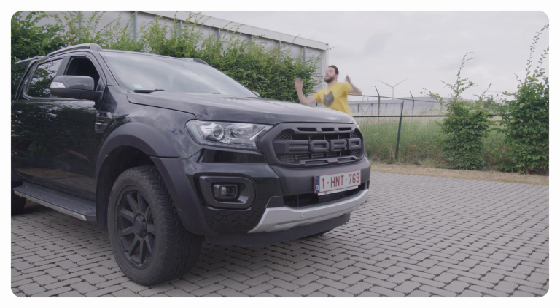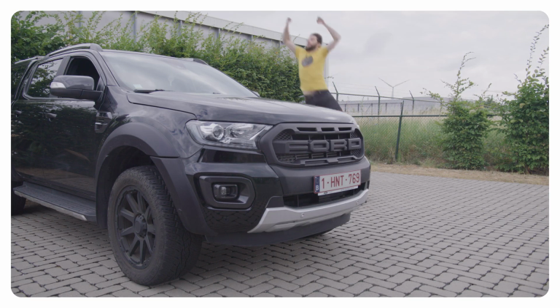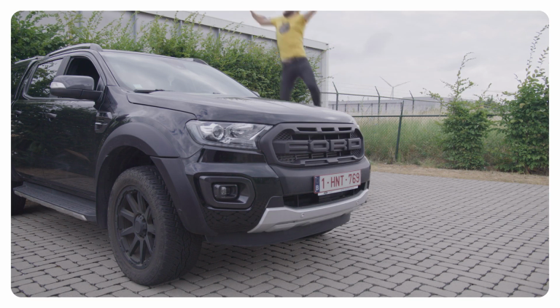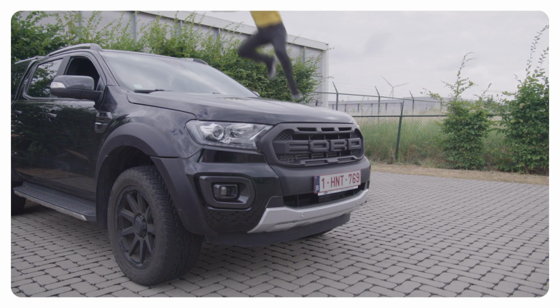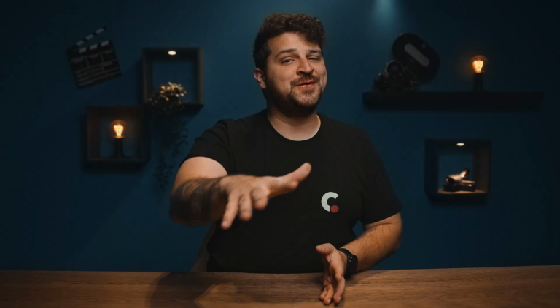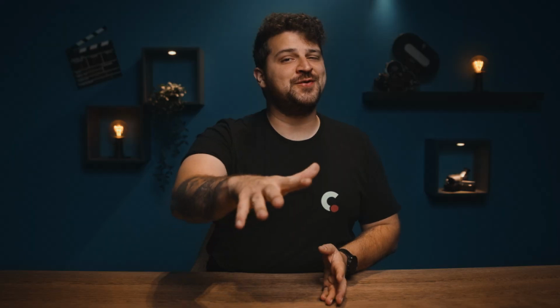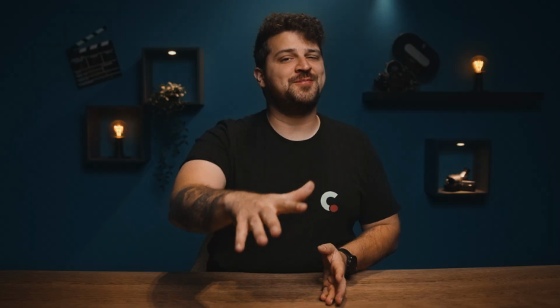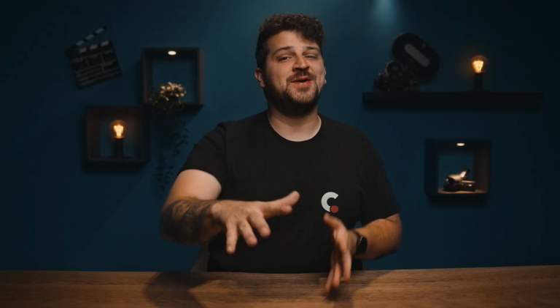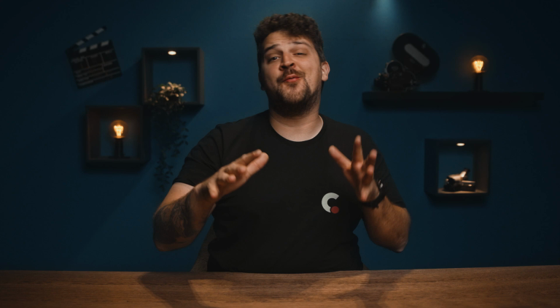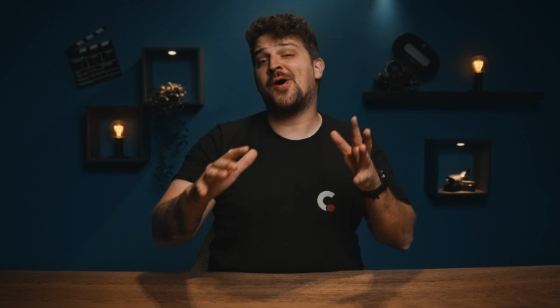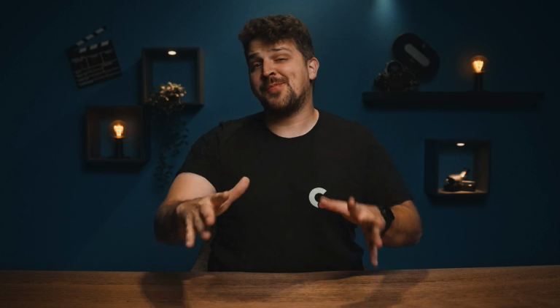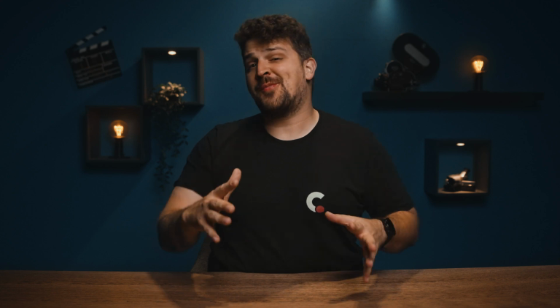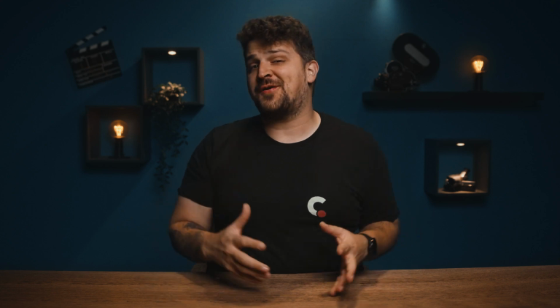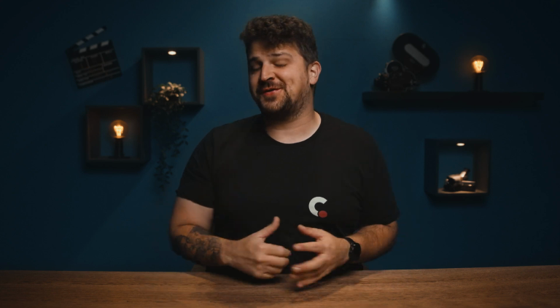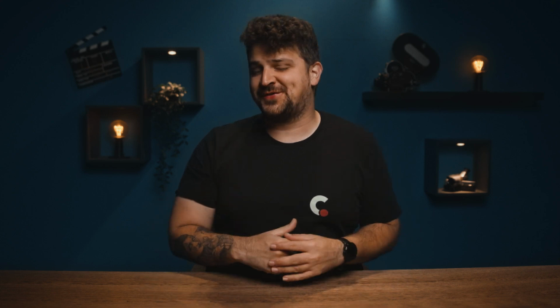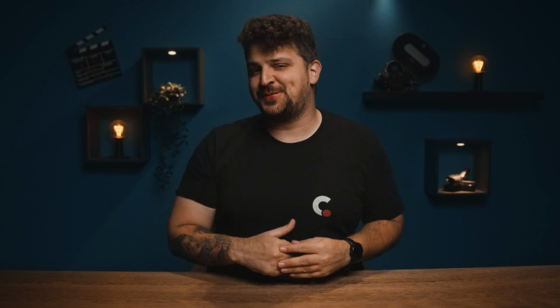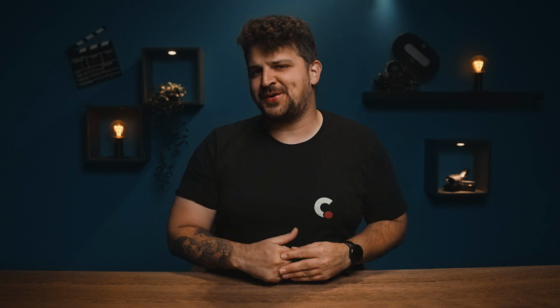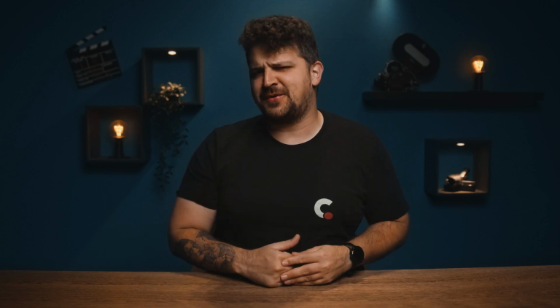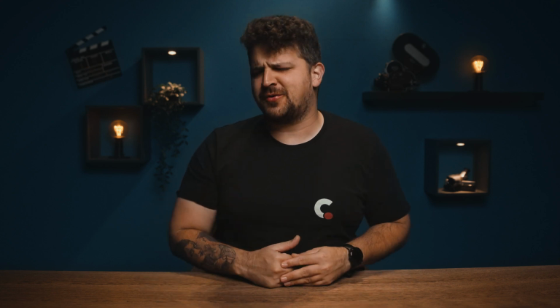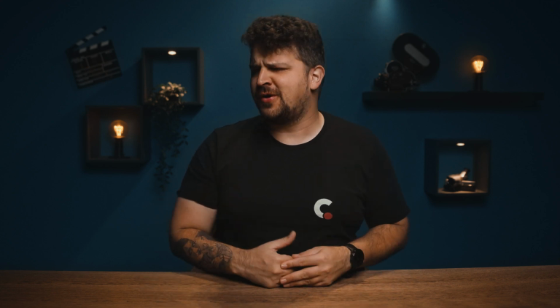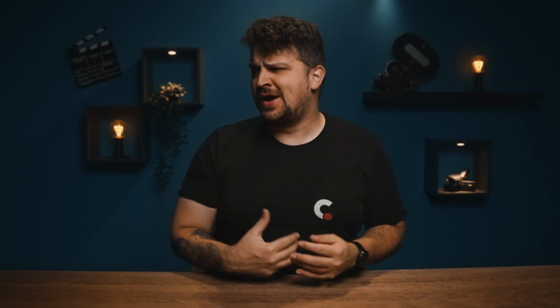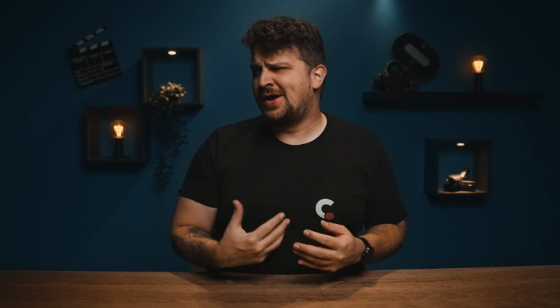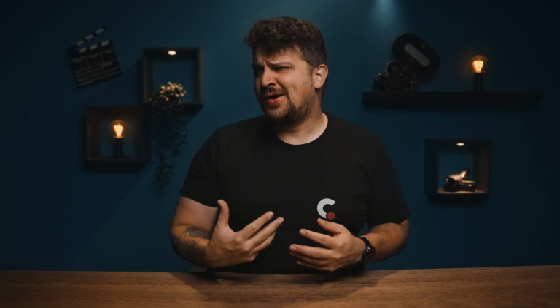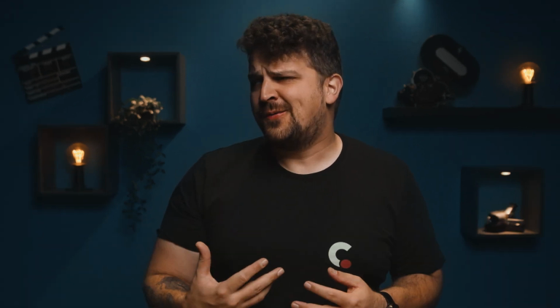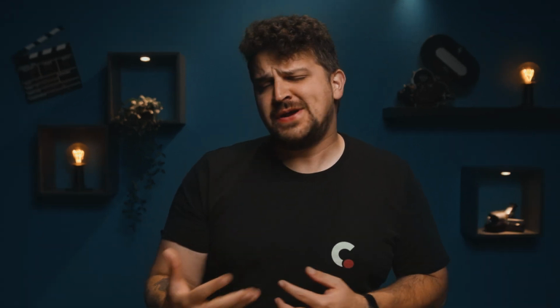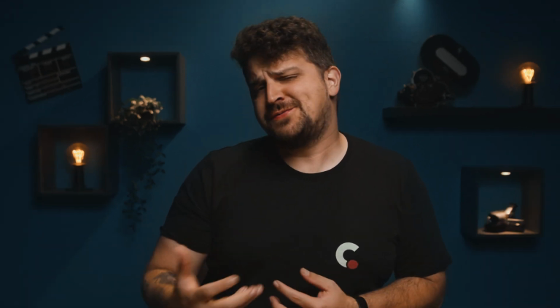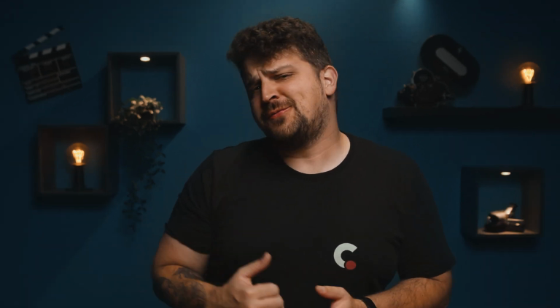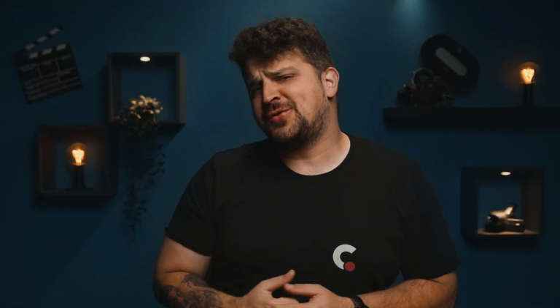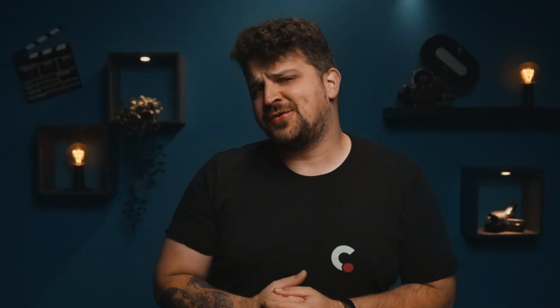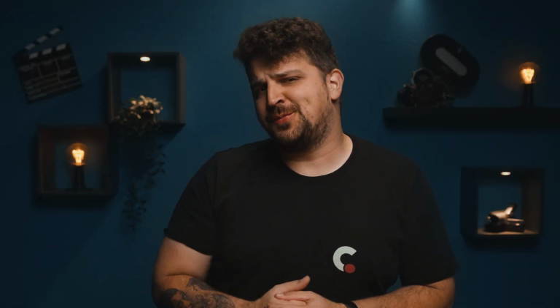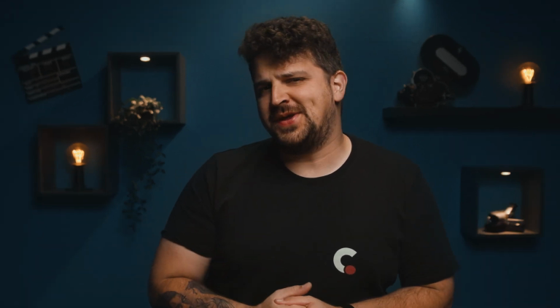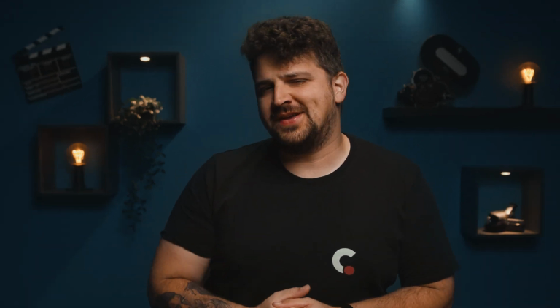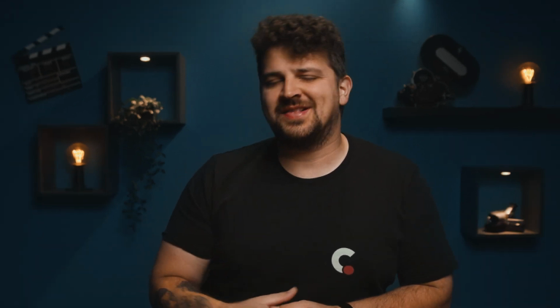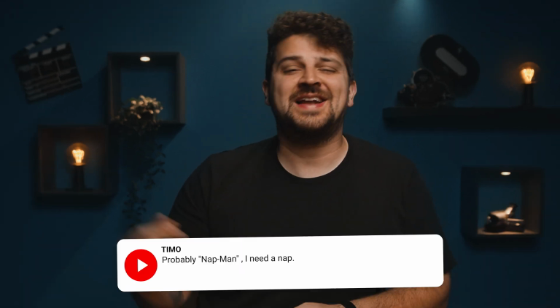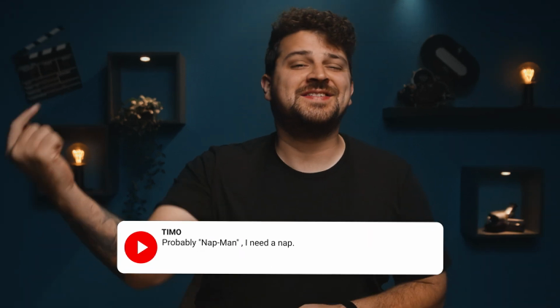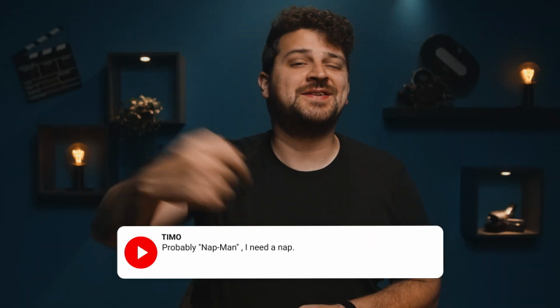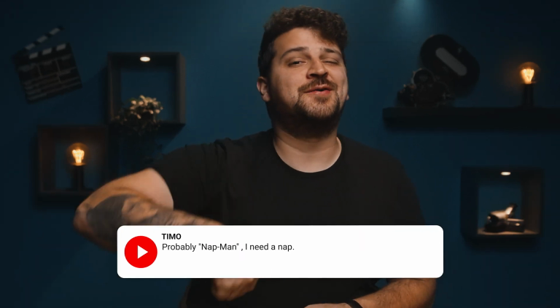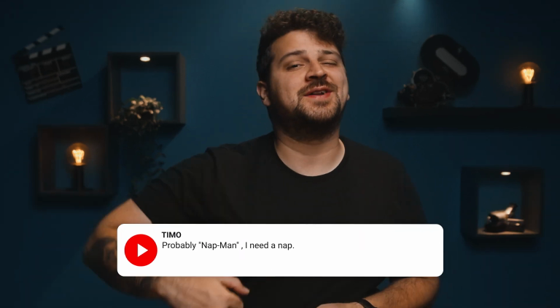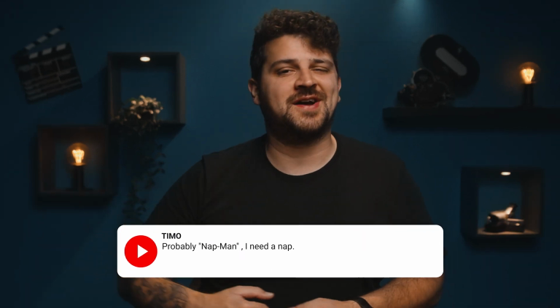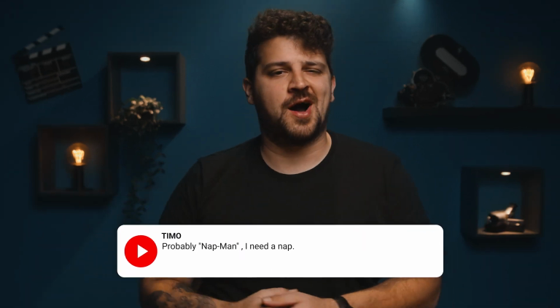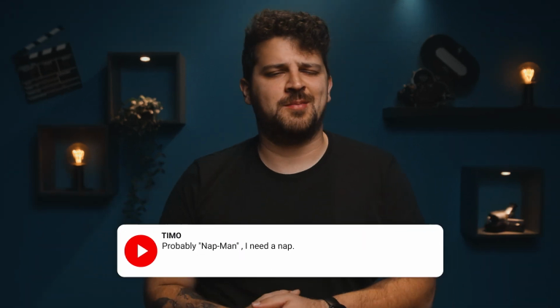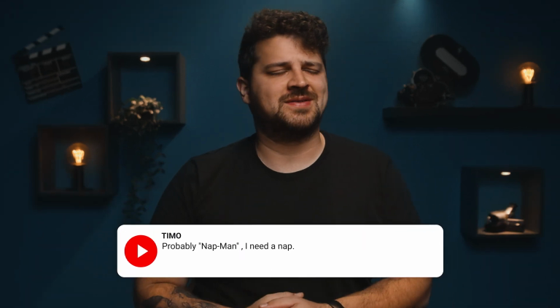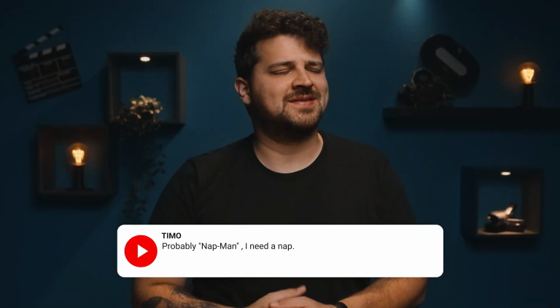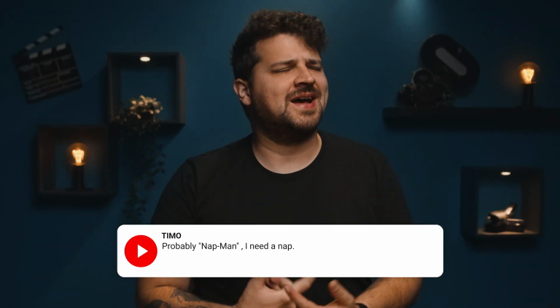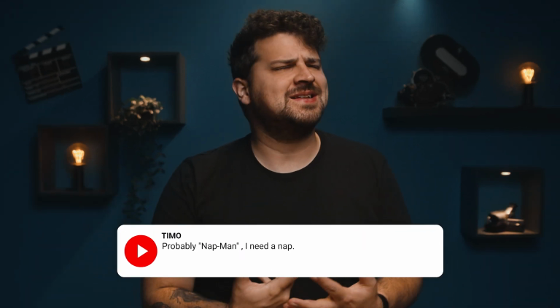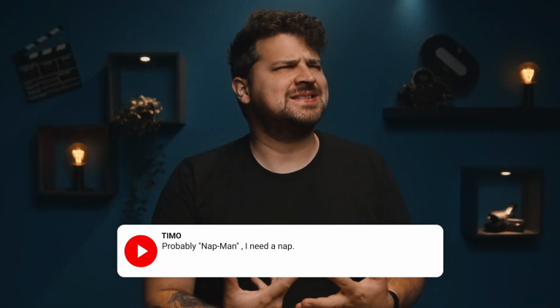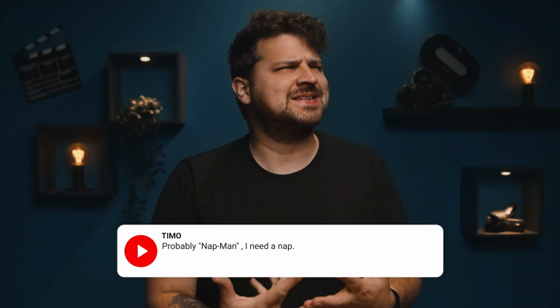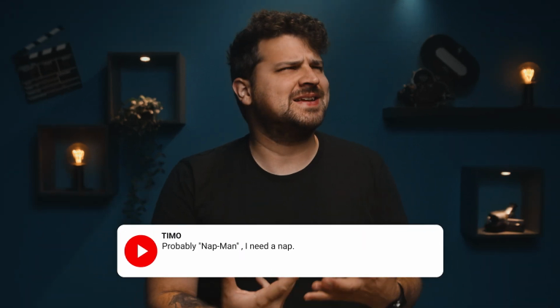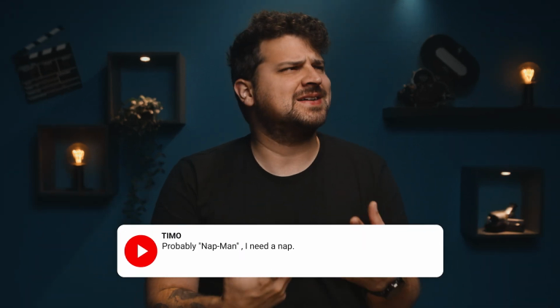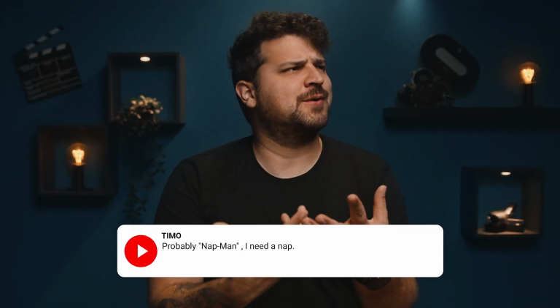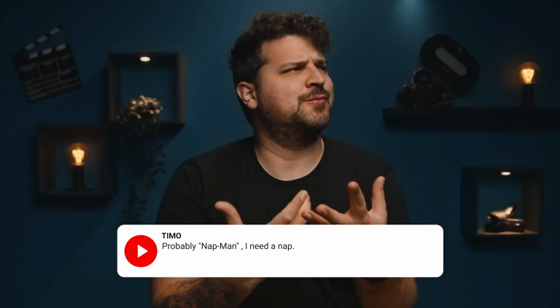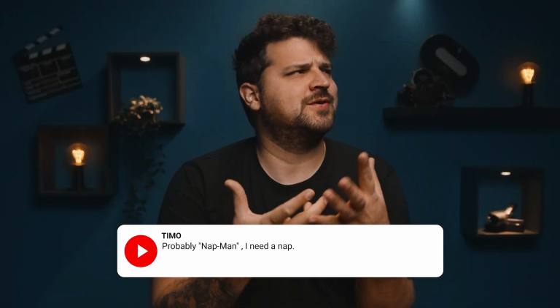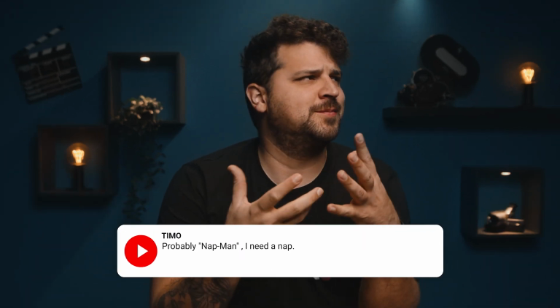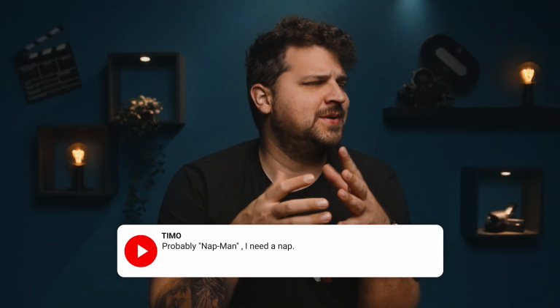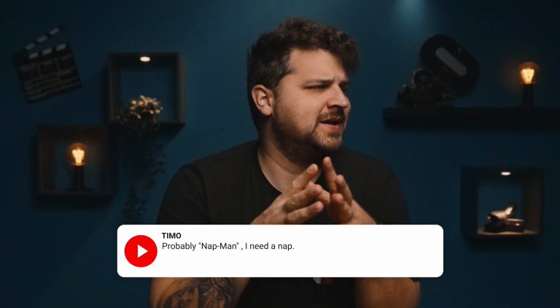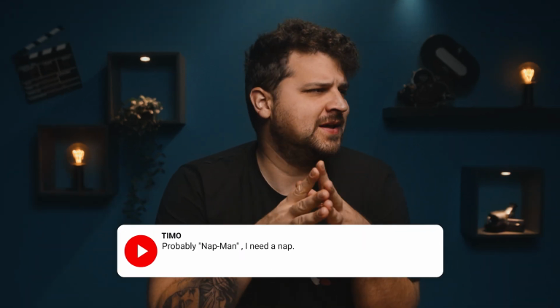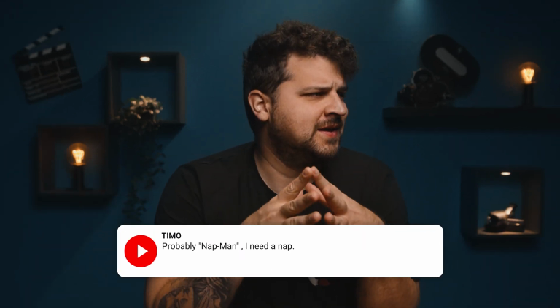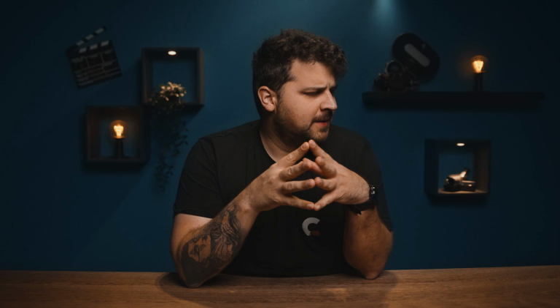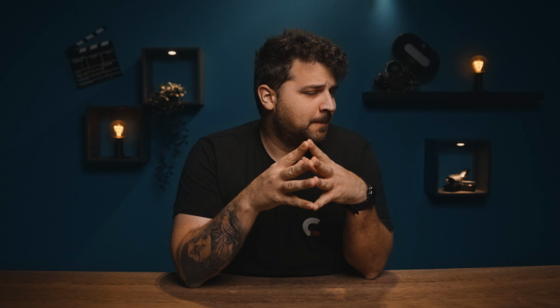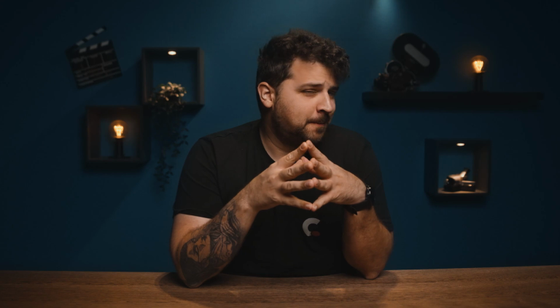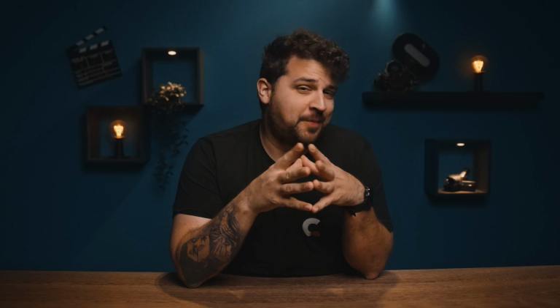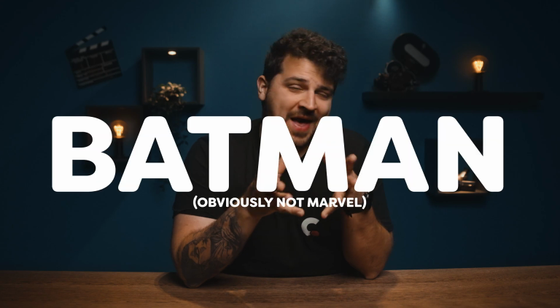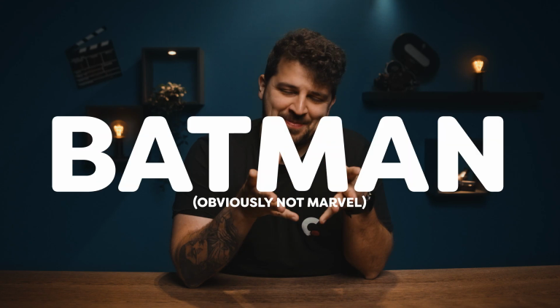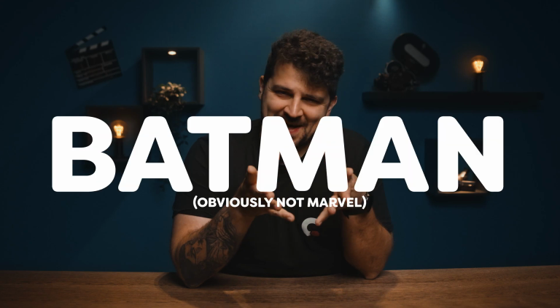If you could be one Marvel superhero, which one would you be? Let us know in the comments. I think I would be Batman.